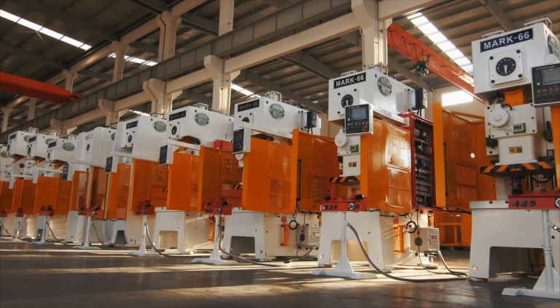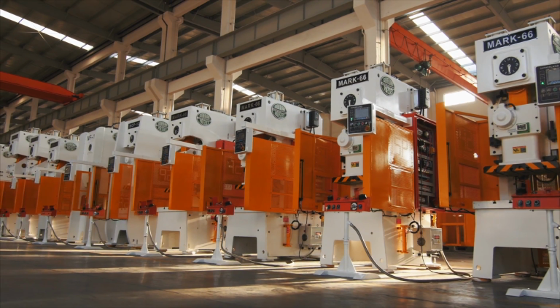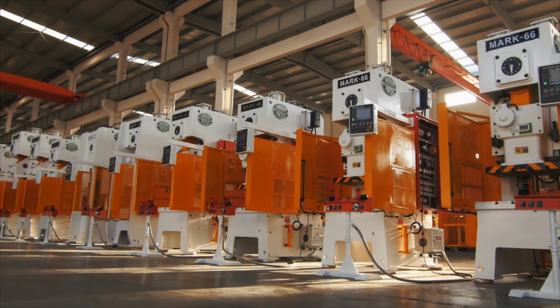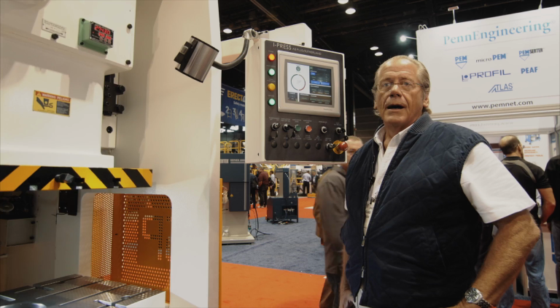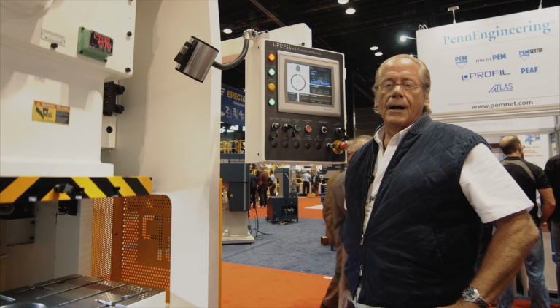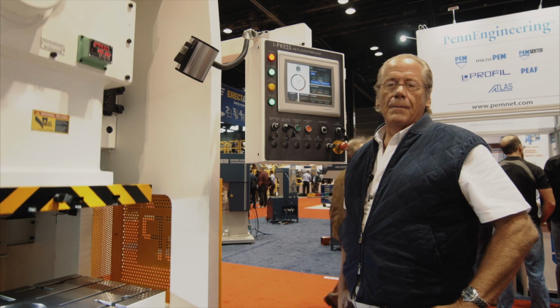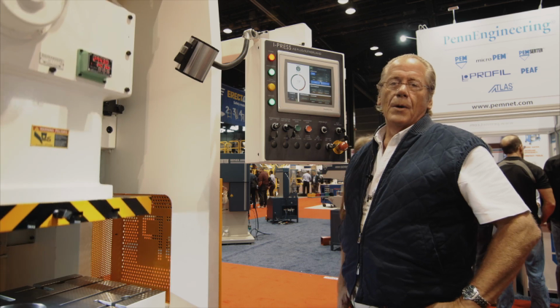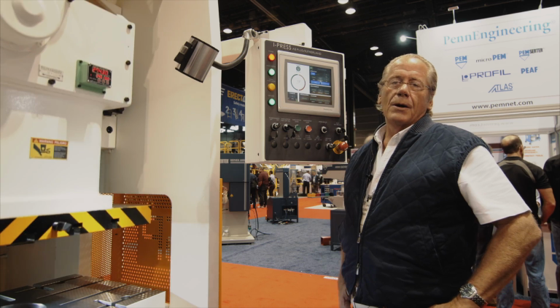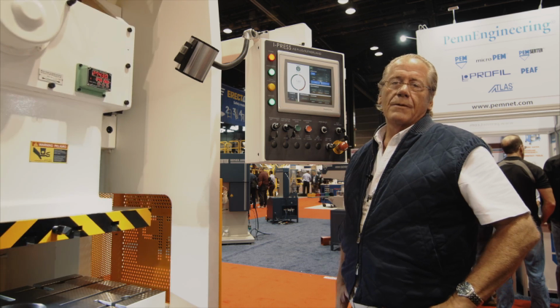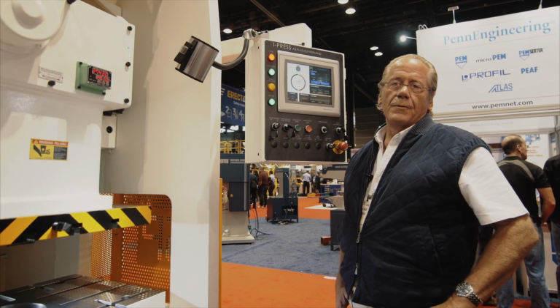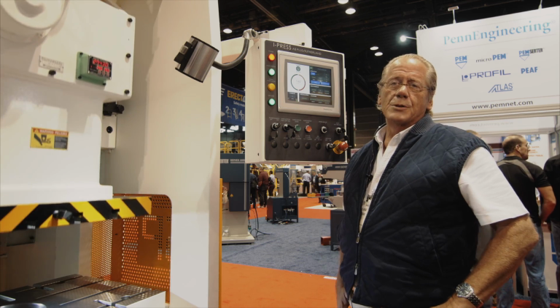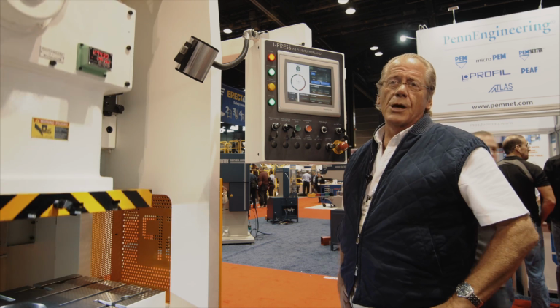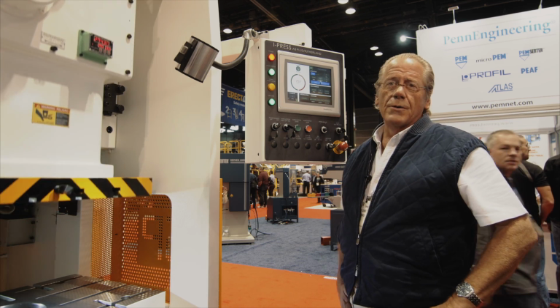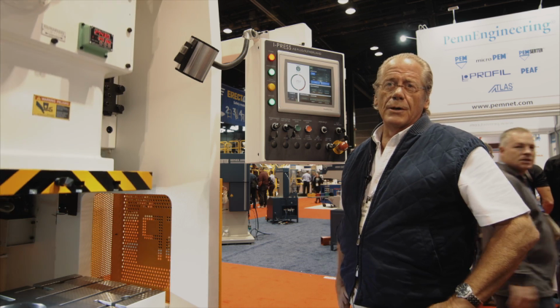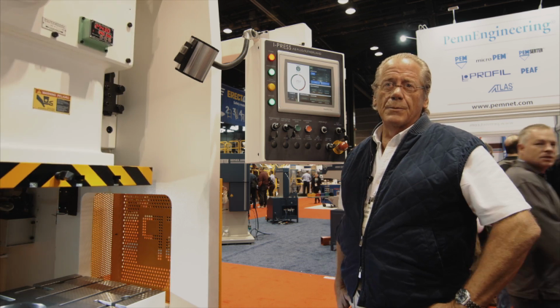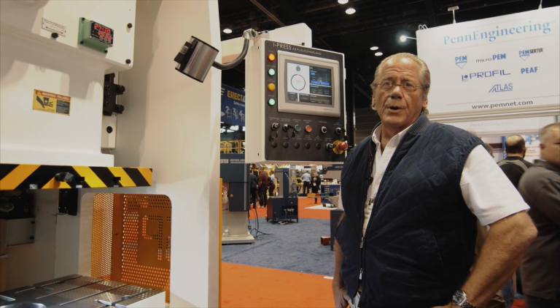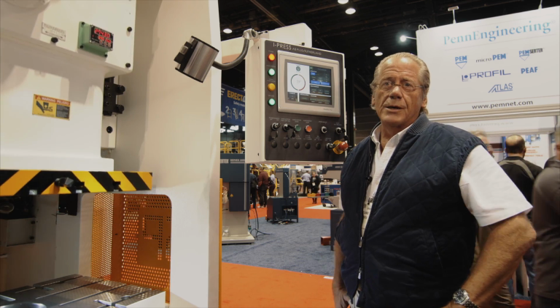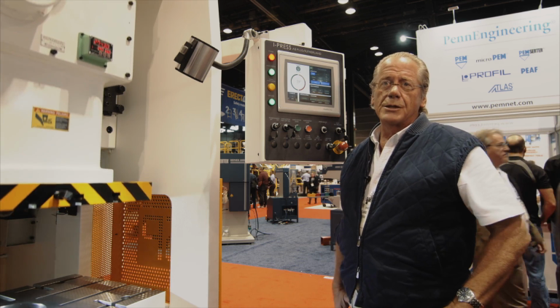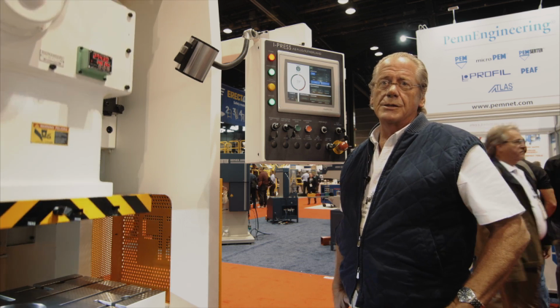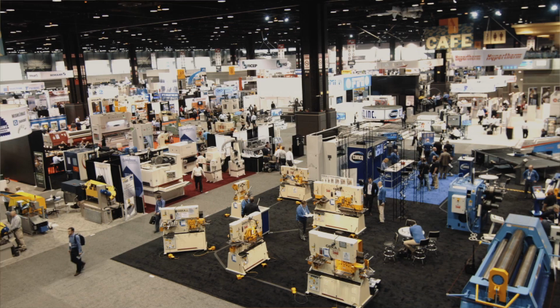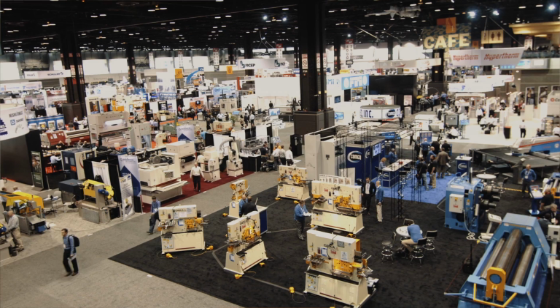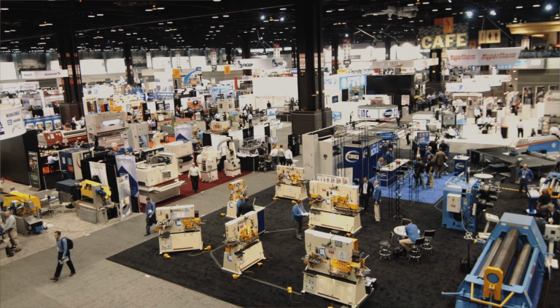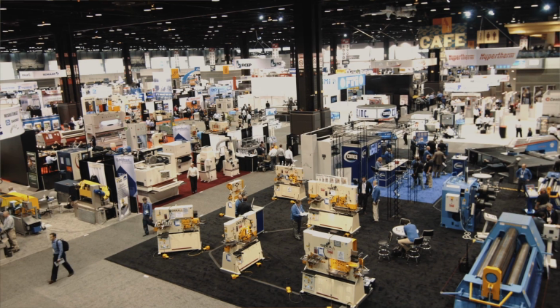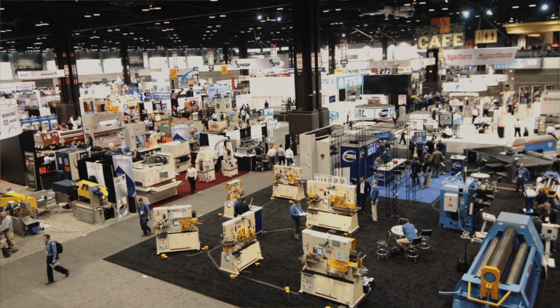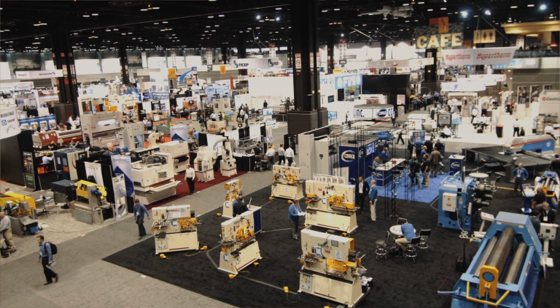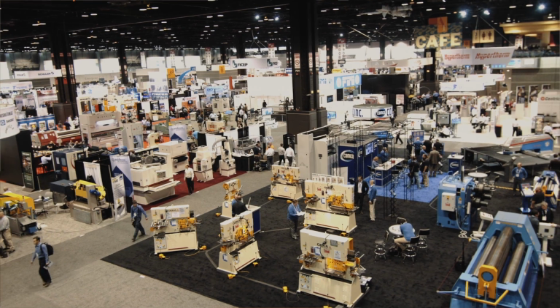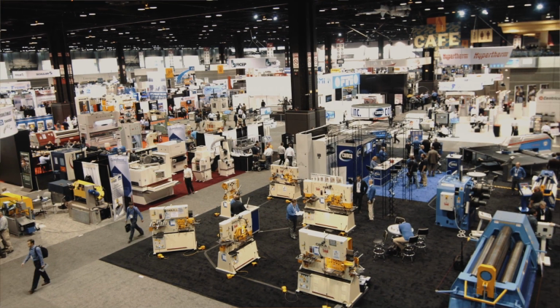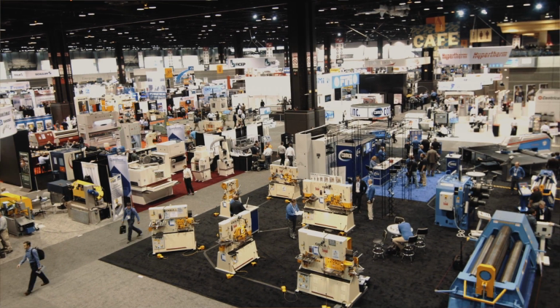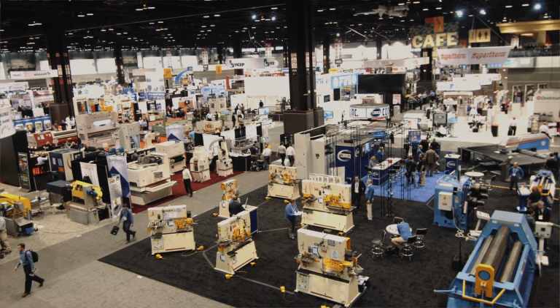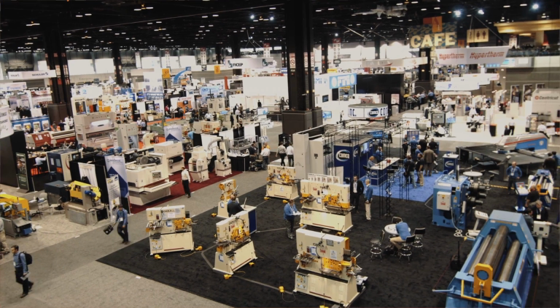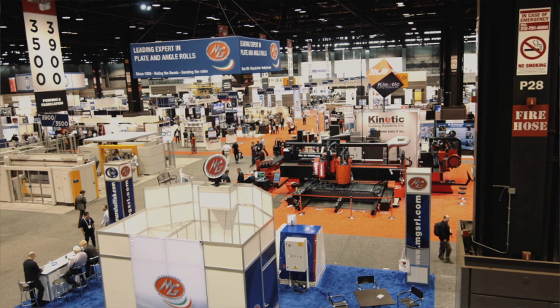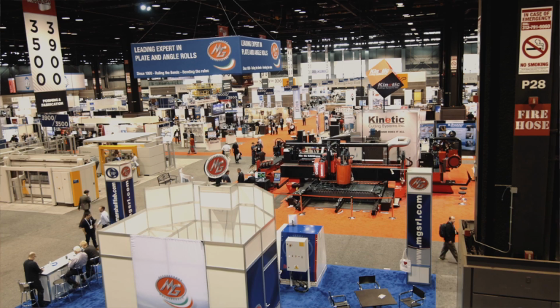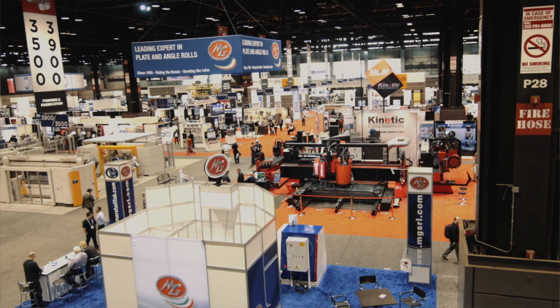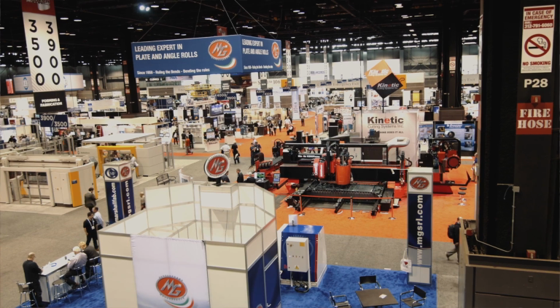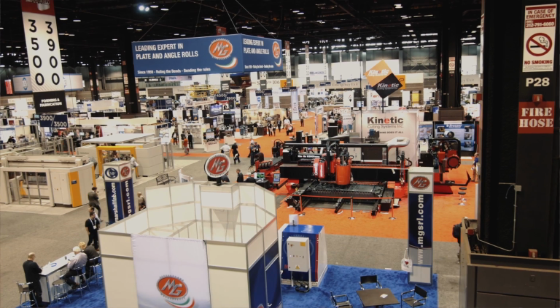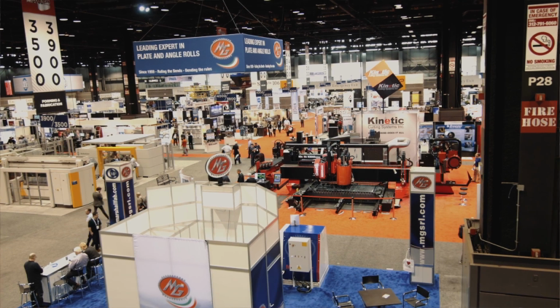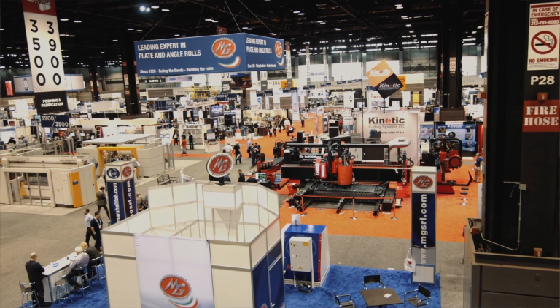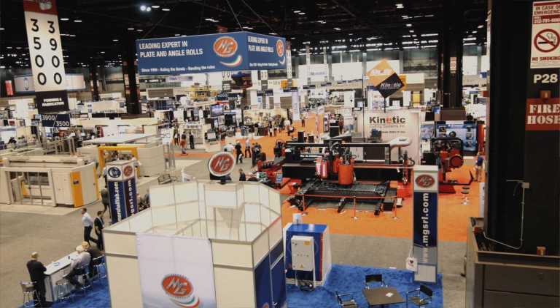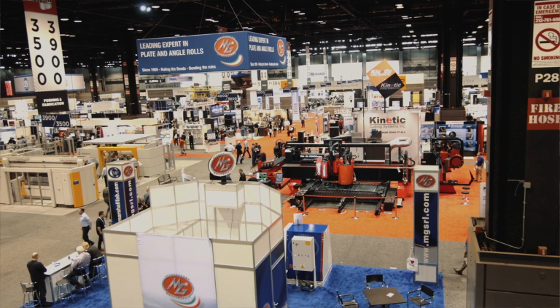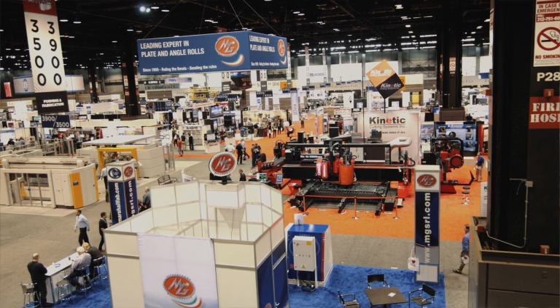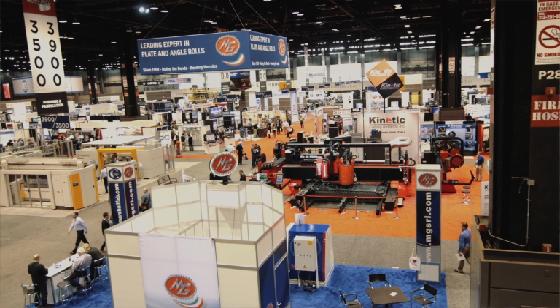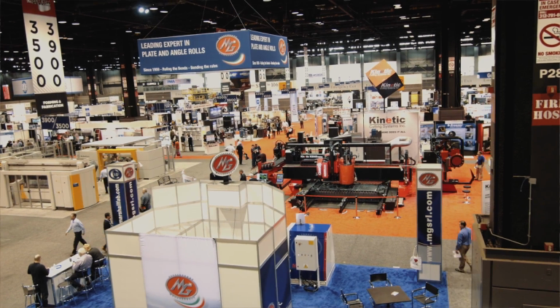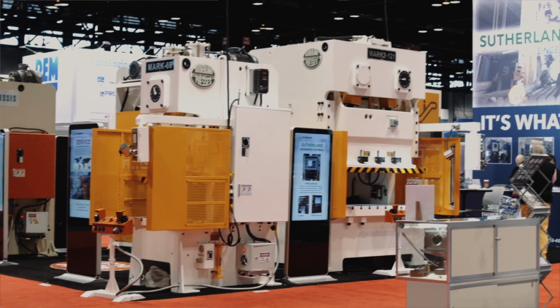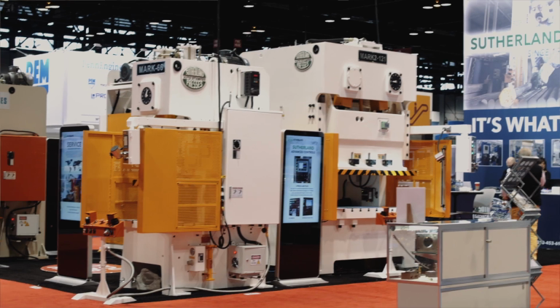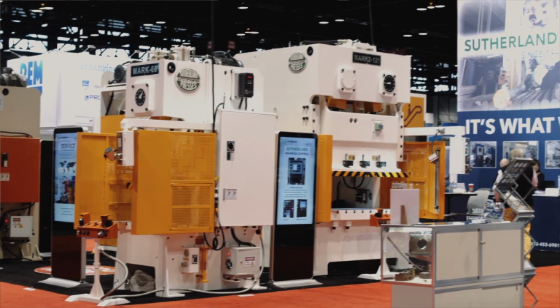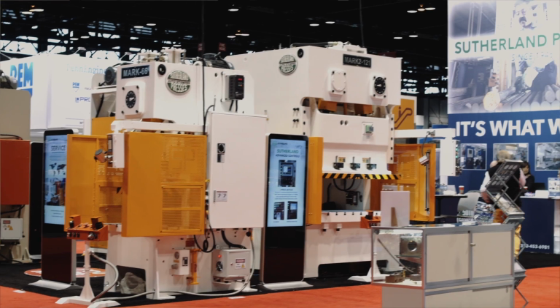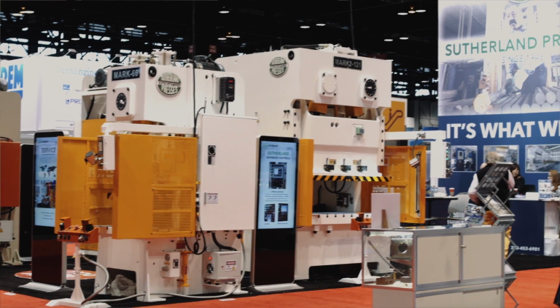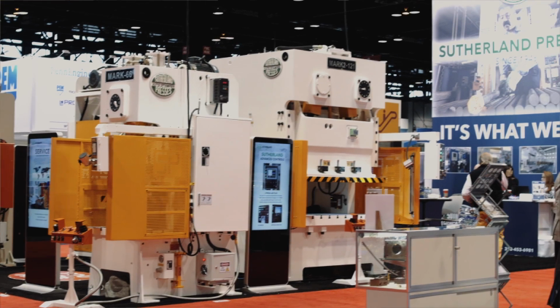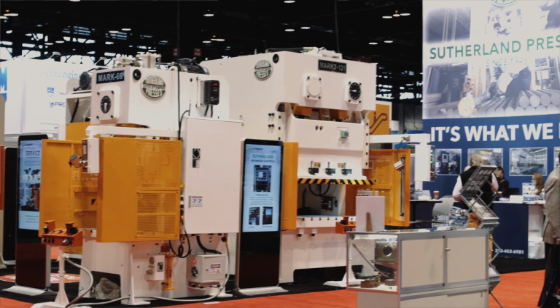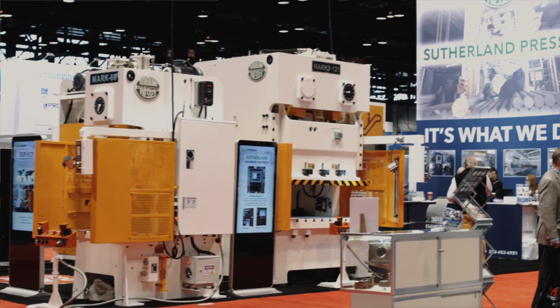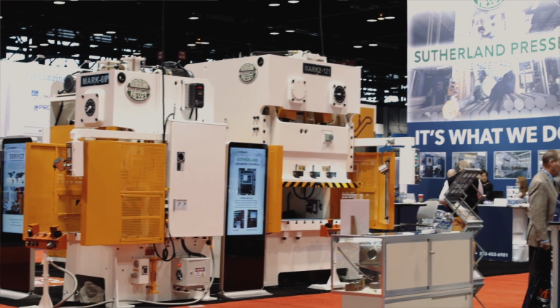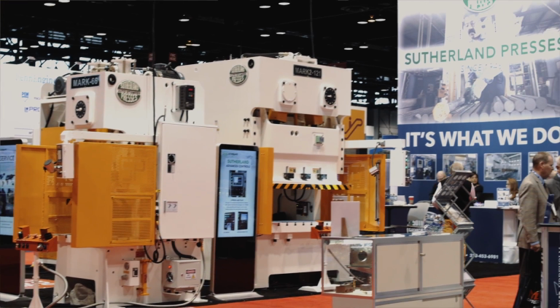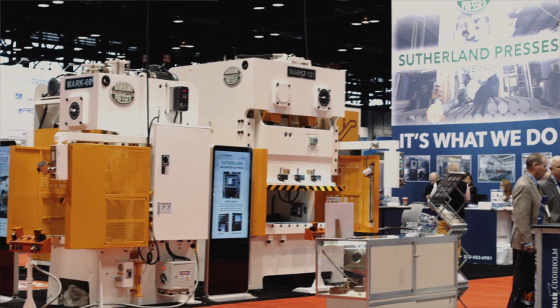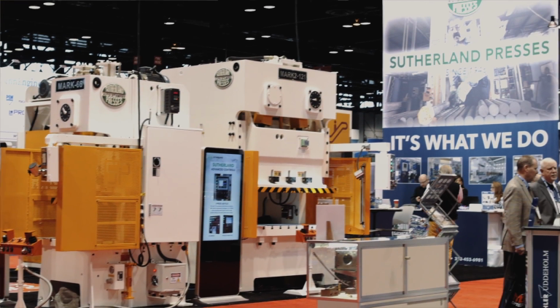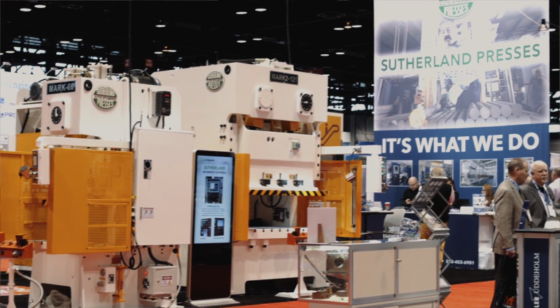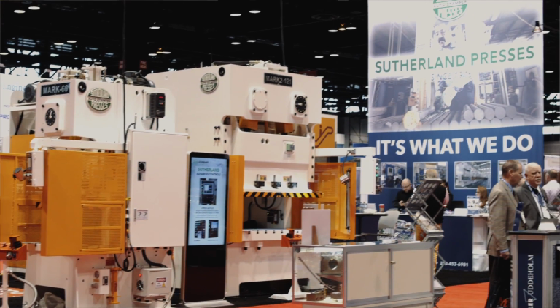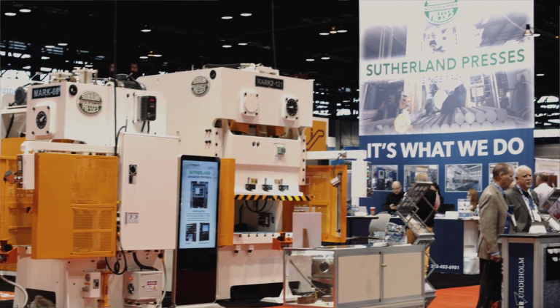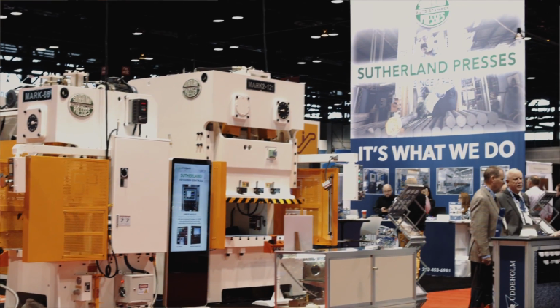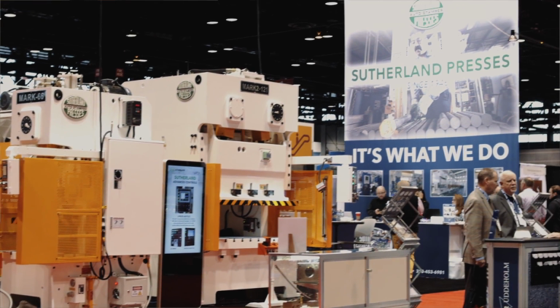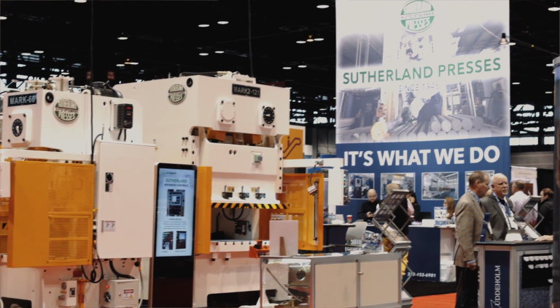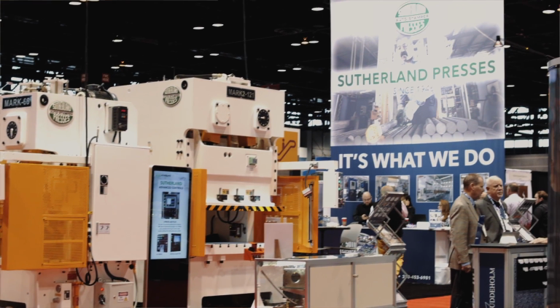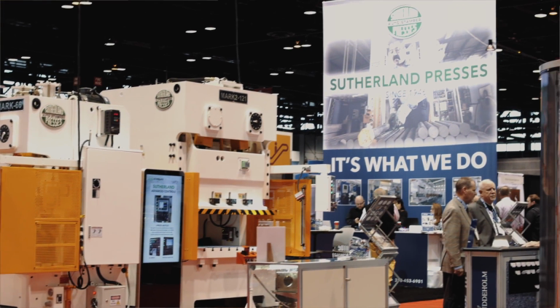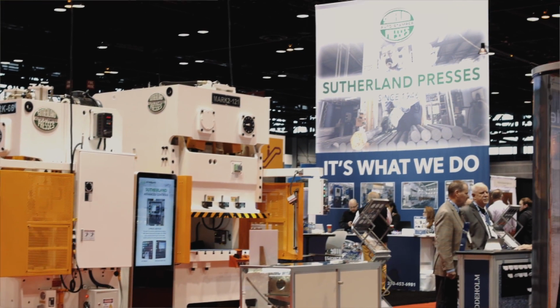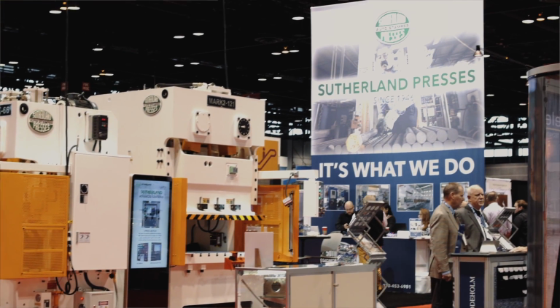Hi, I'm Mark from Sutherland Presses. We're here in Chicago at the McCormick Center for the 2015 Fabtech show.